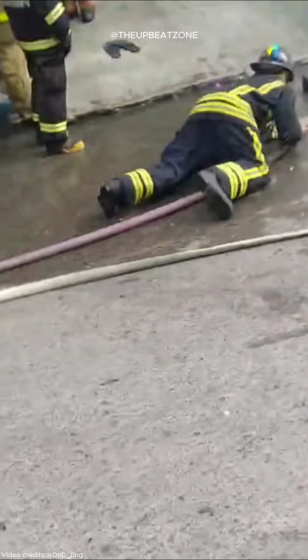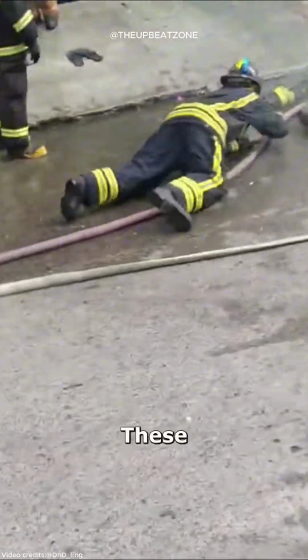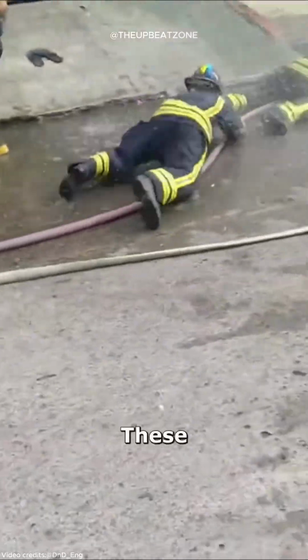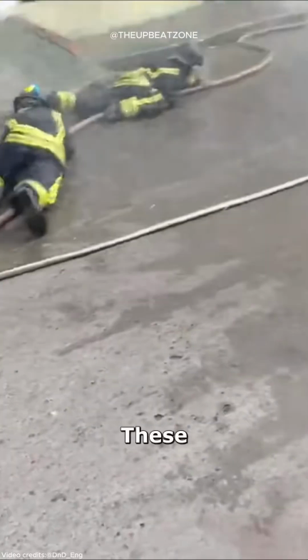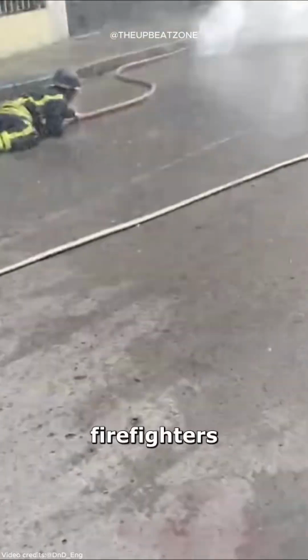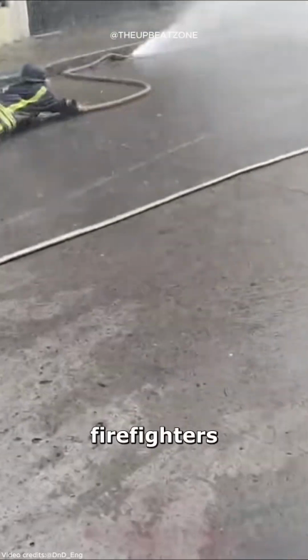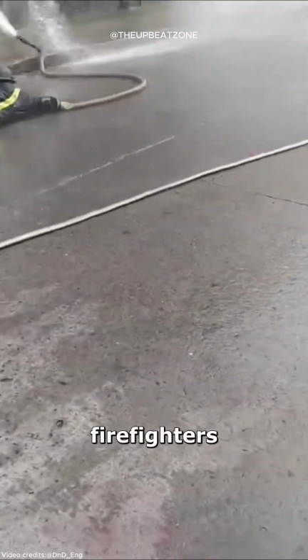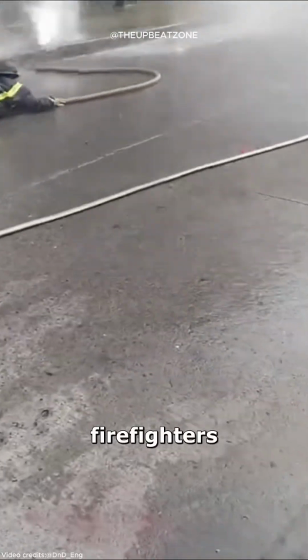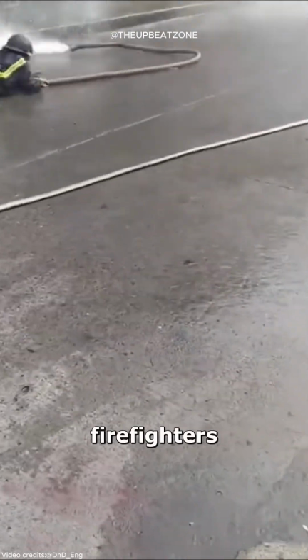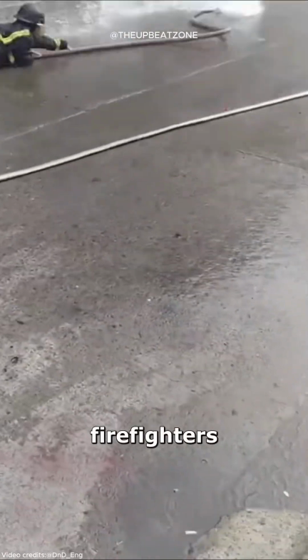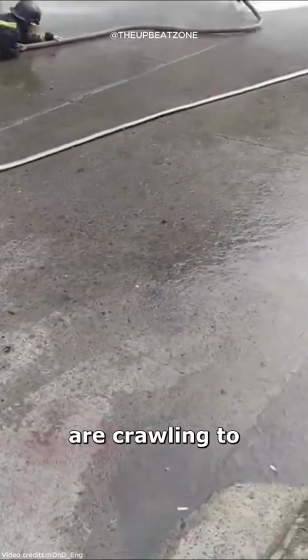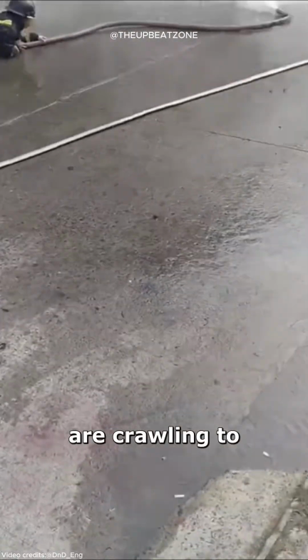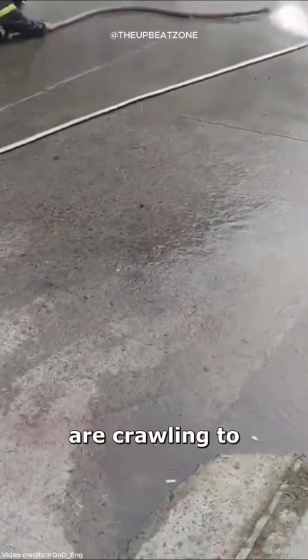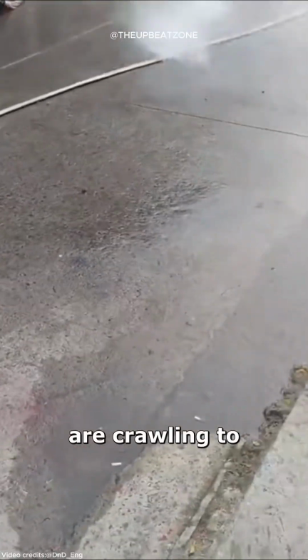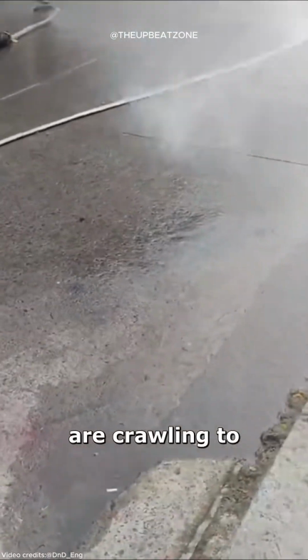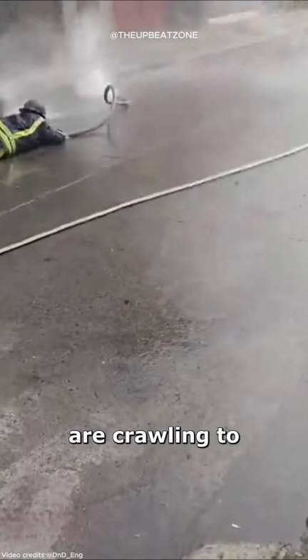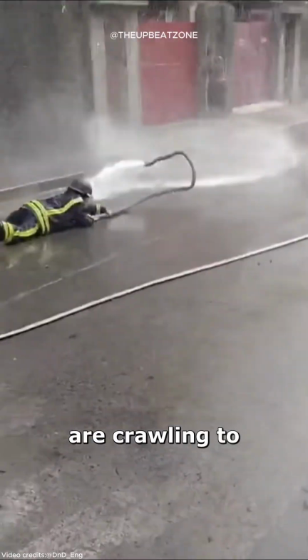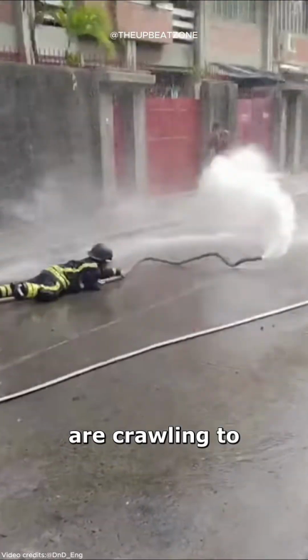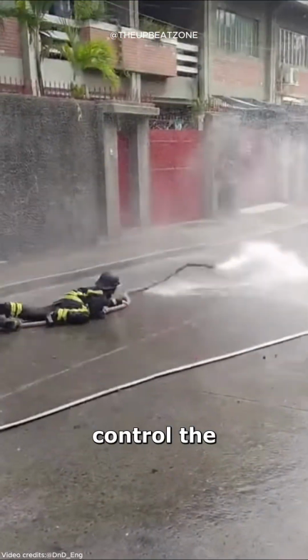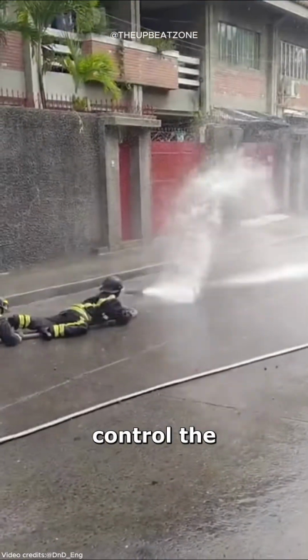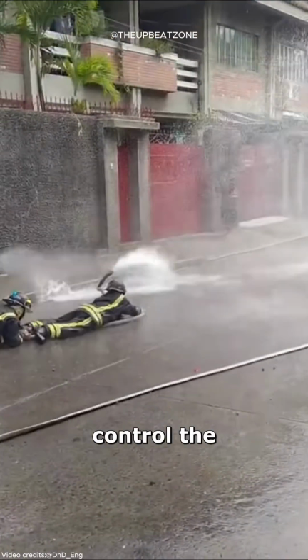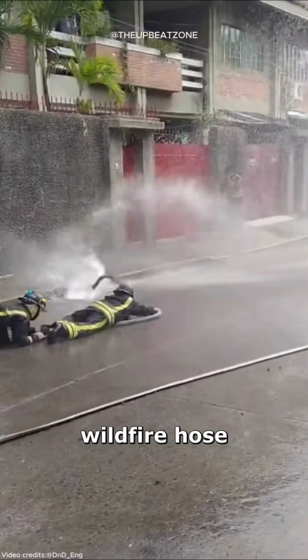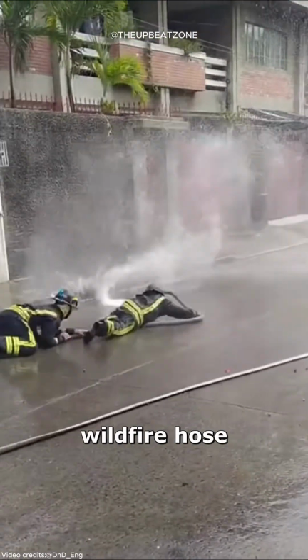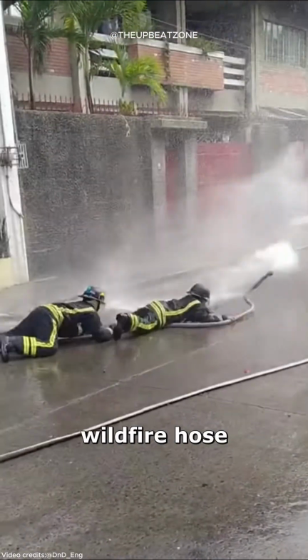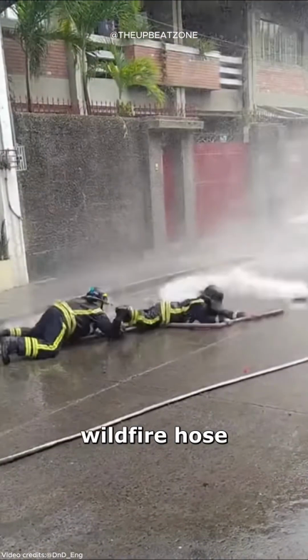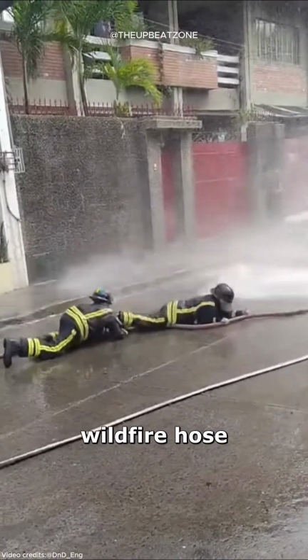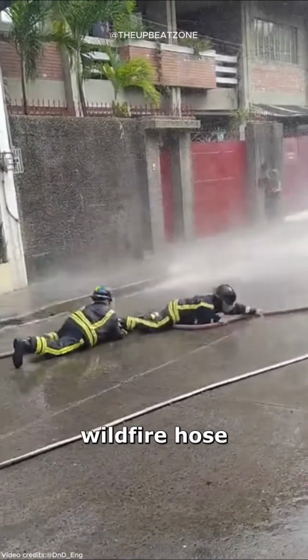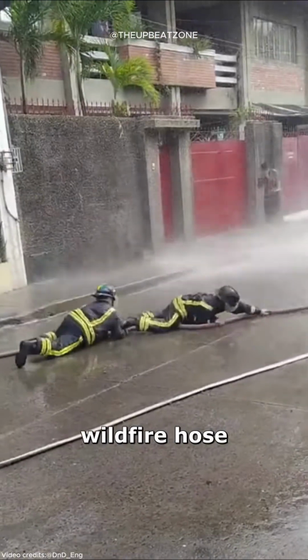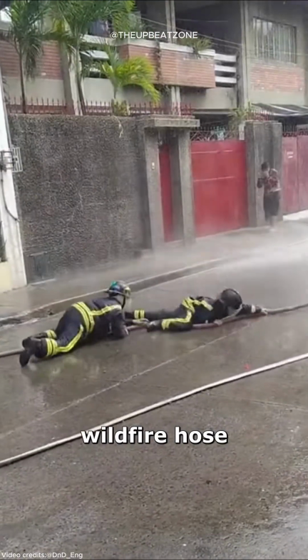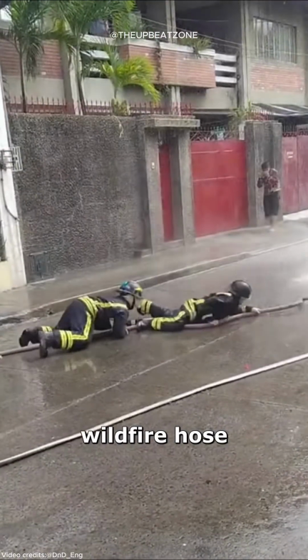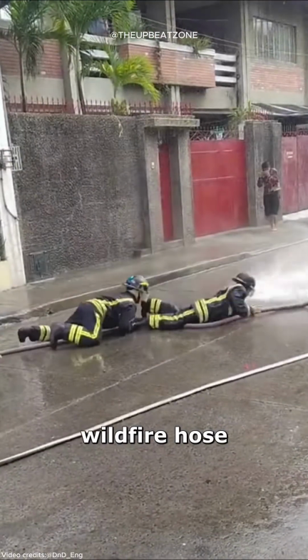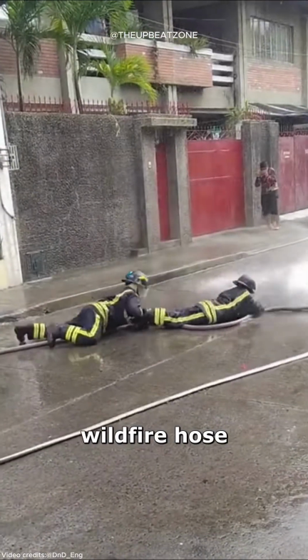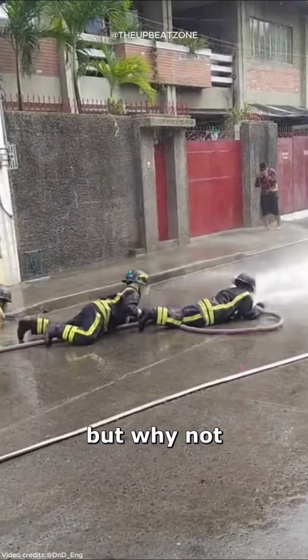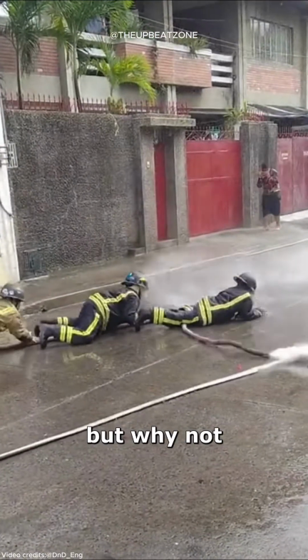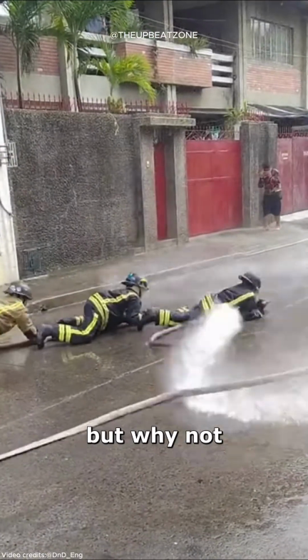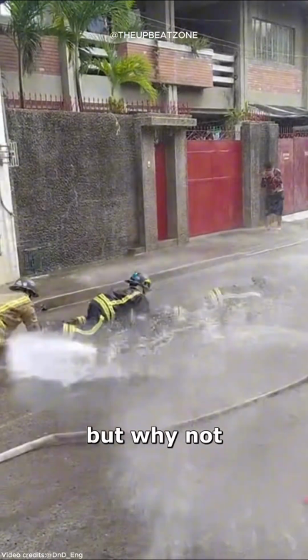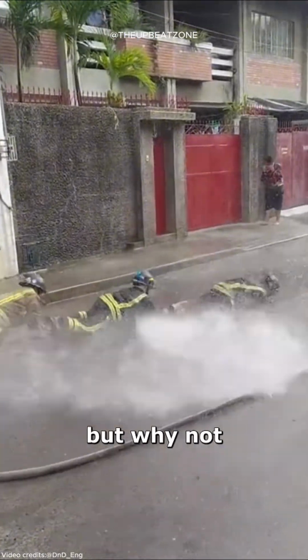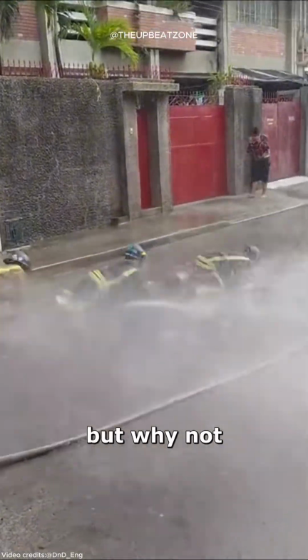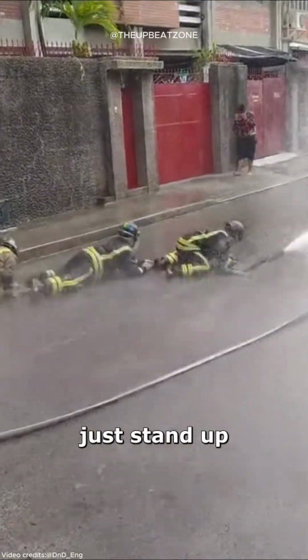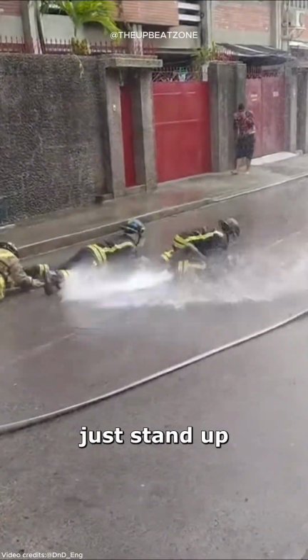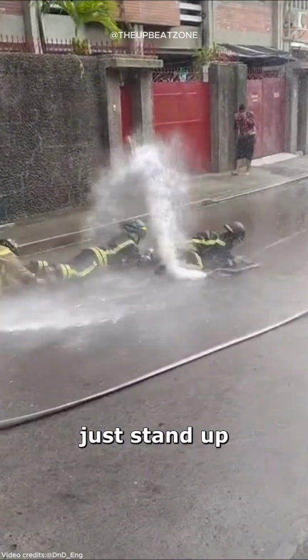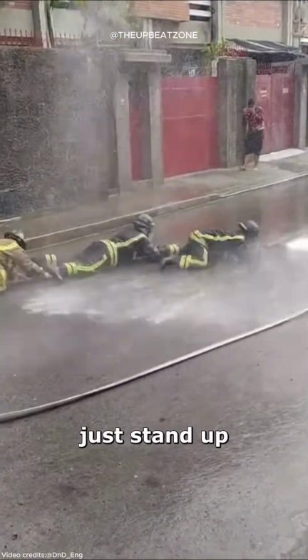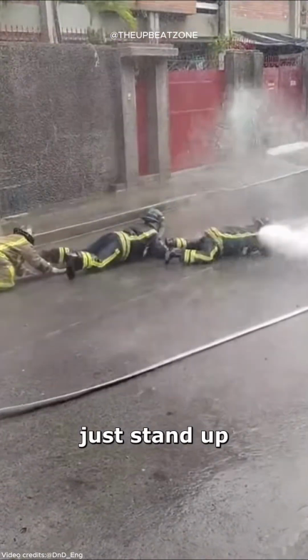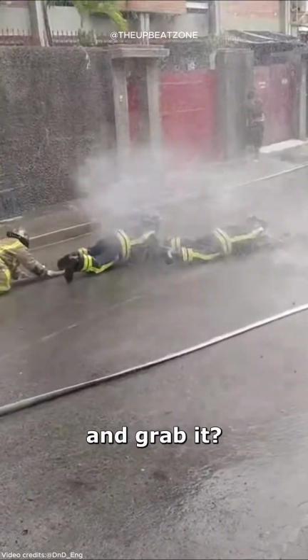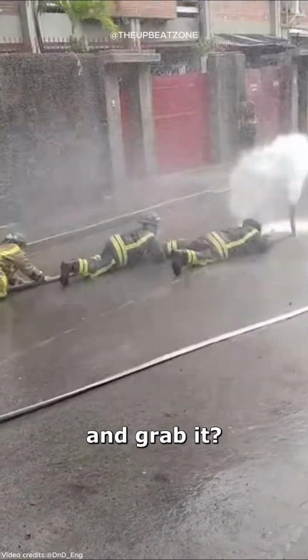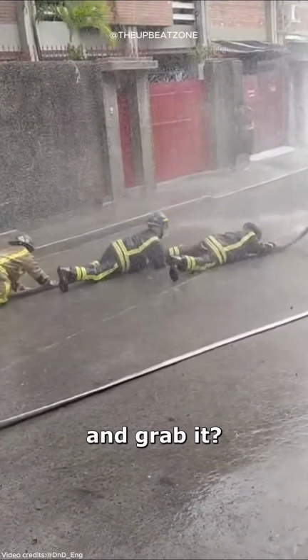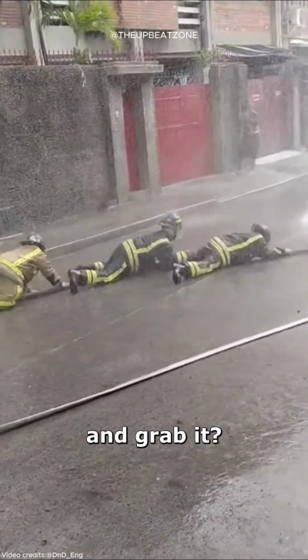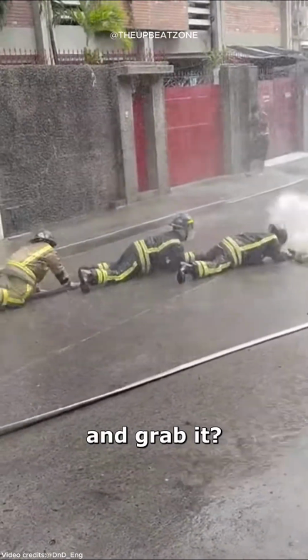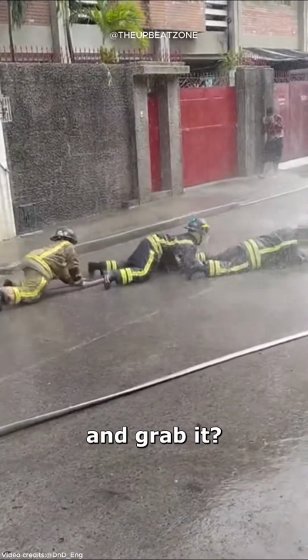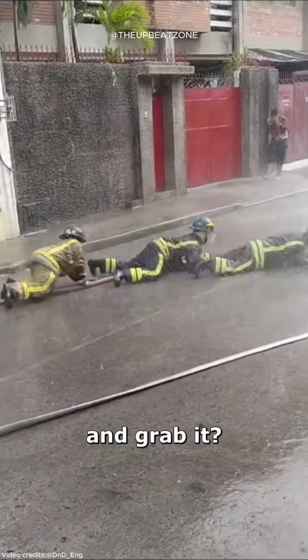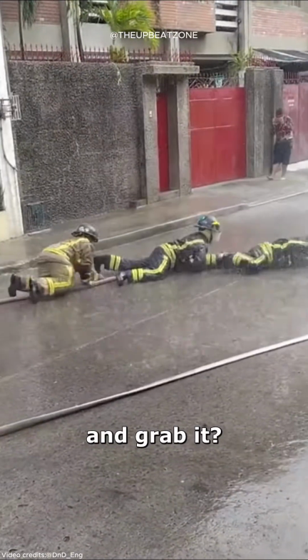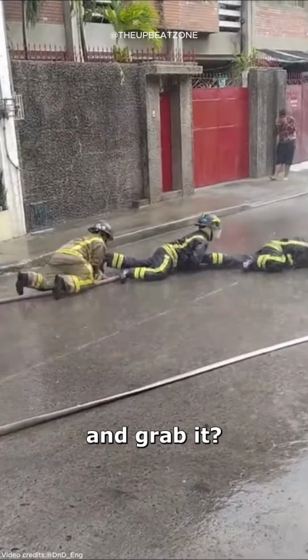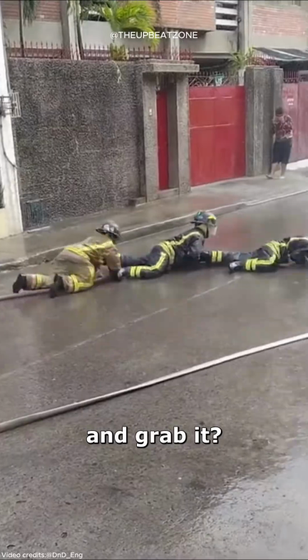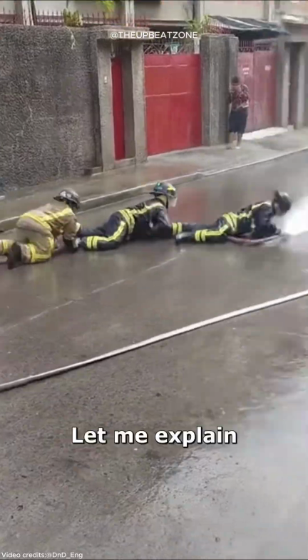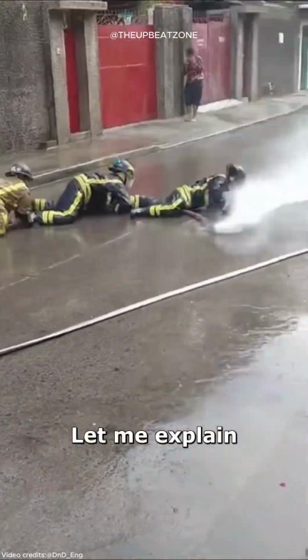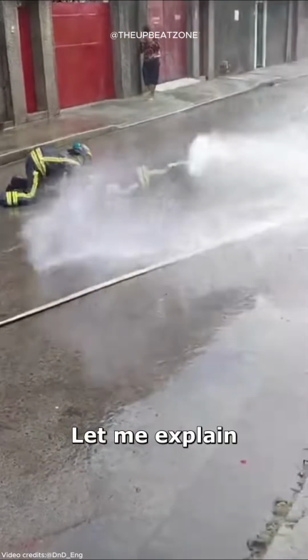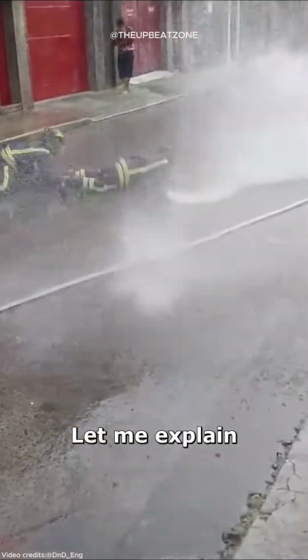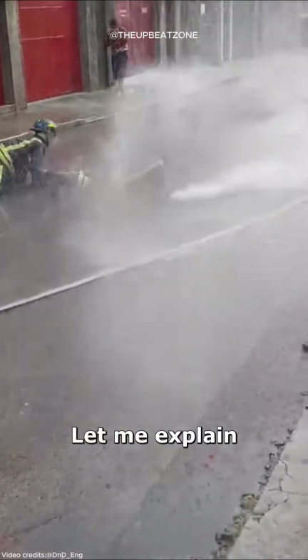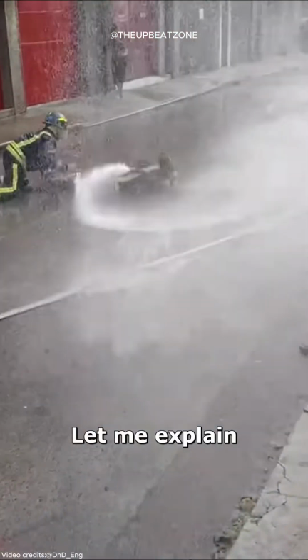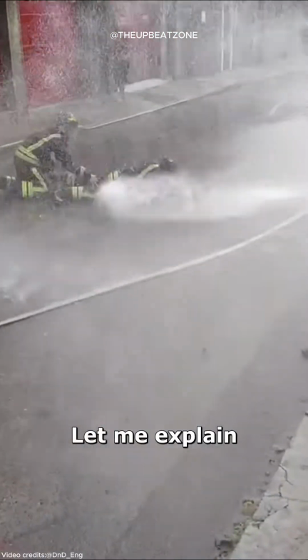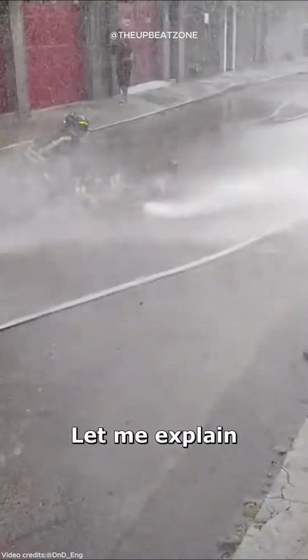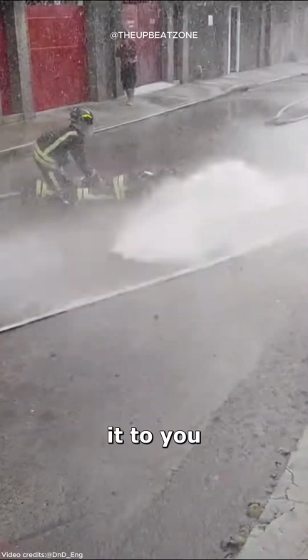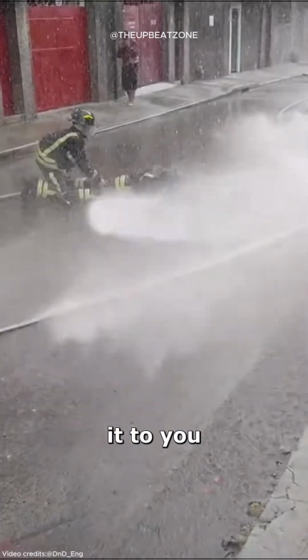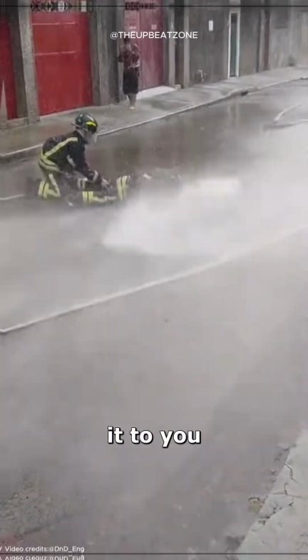These firefighters are crawling to control the wildfire hose, but why not just stand up and grab it? Let me explain it to you.